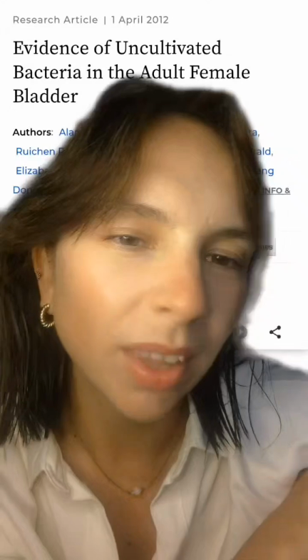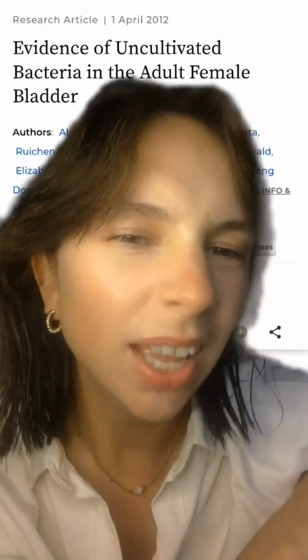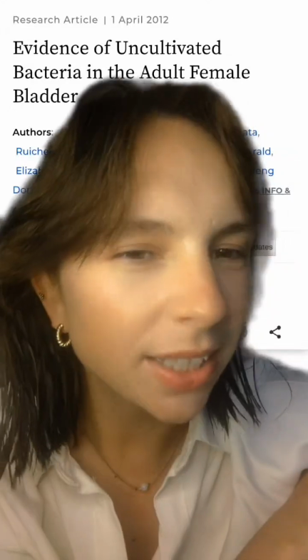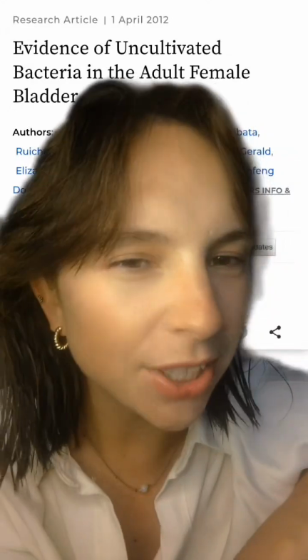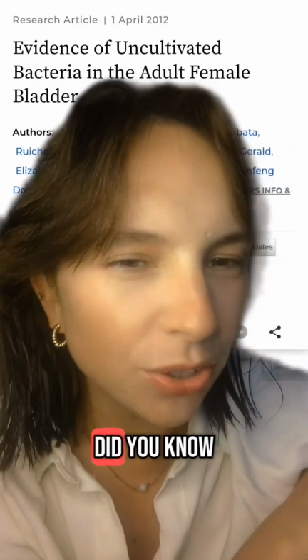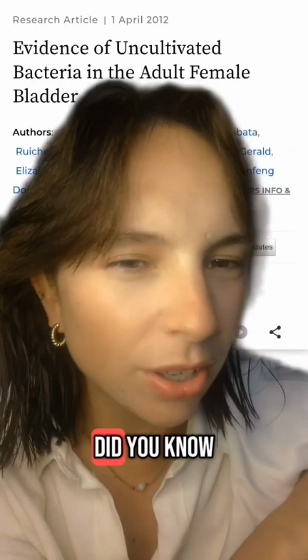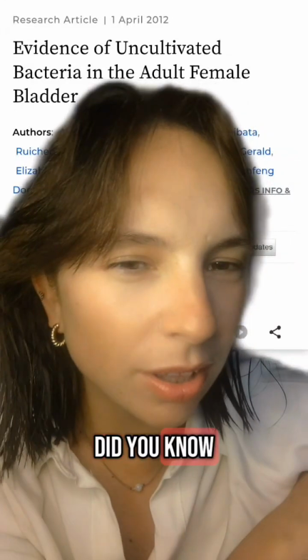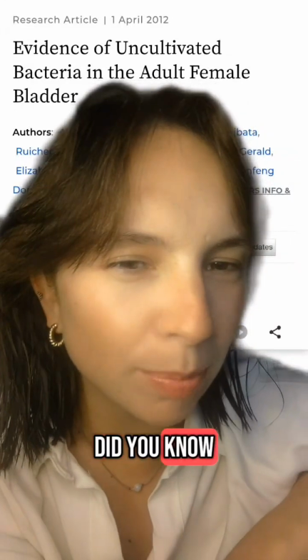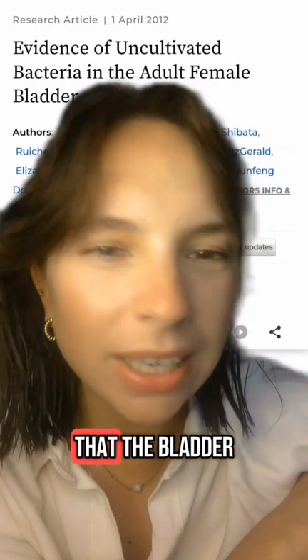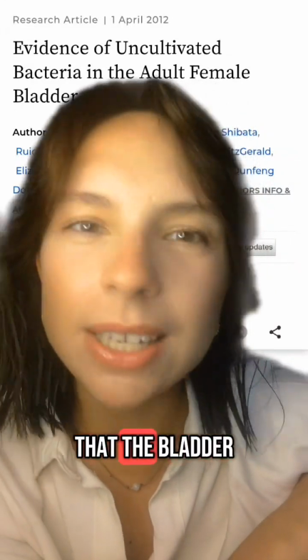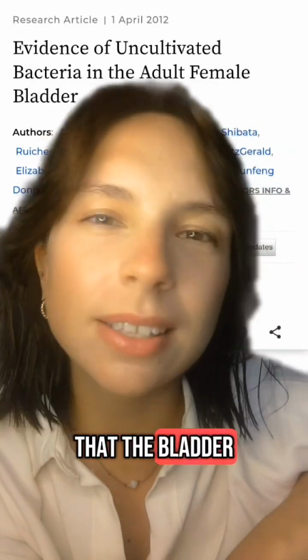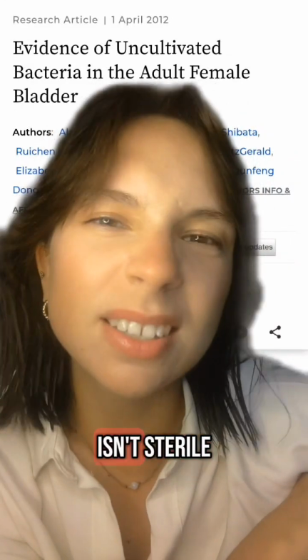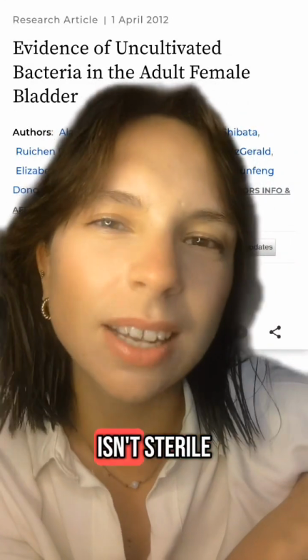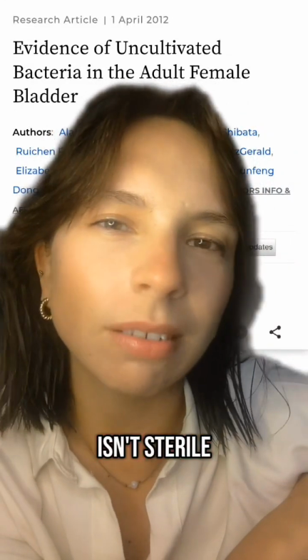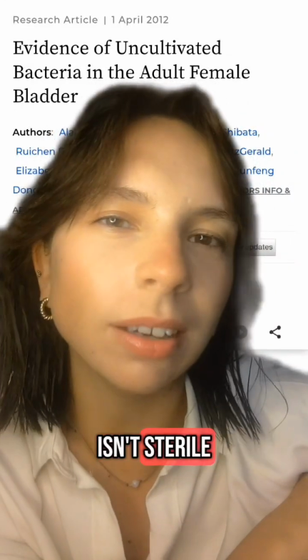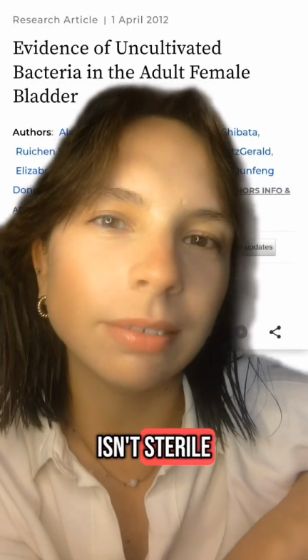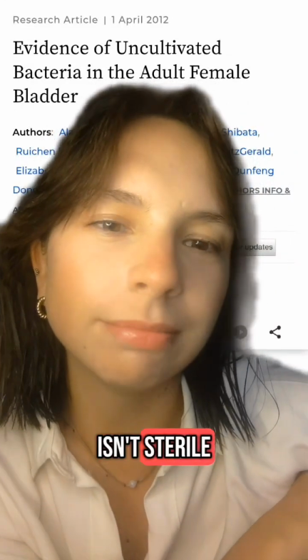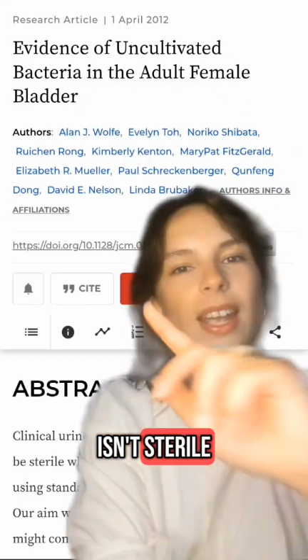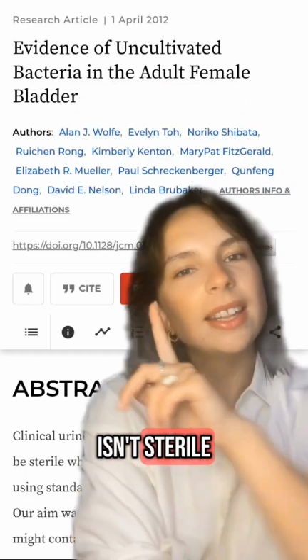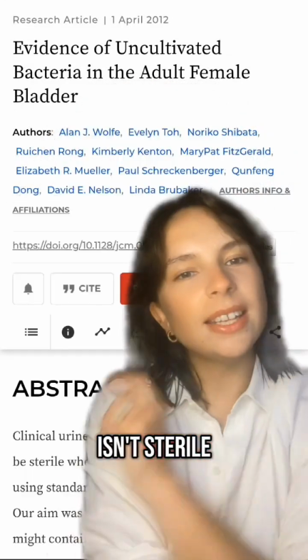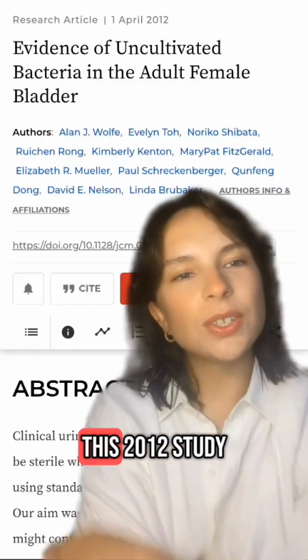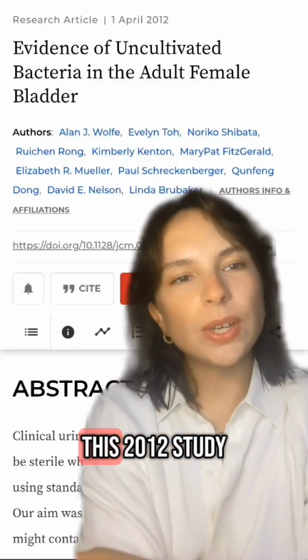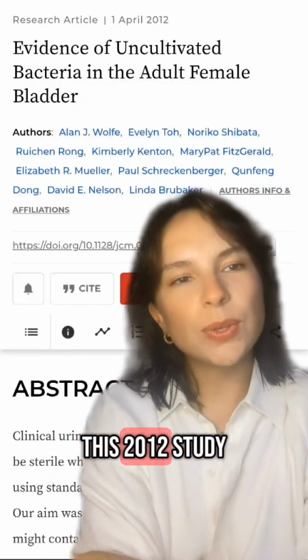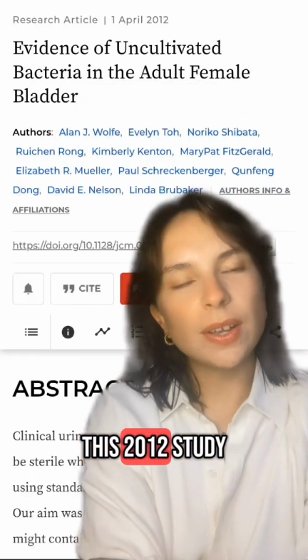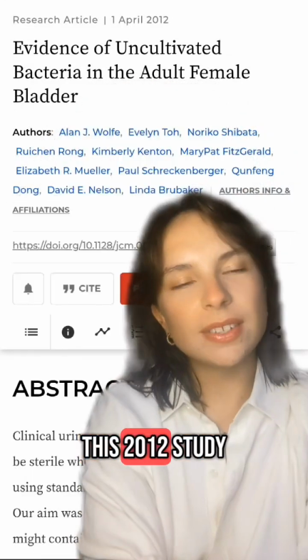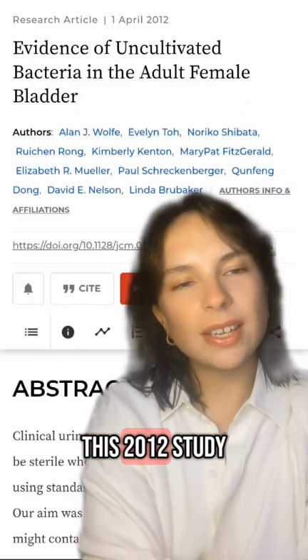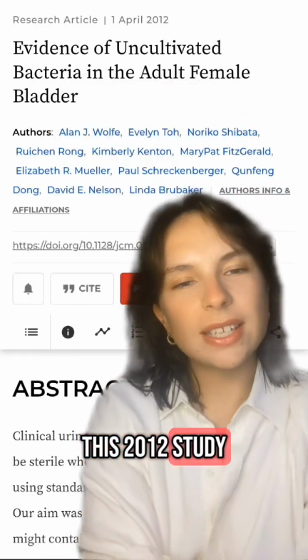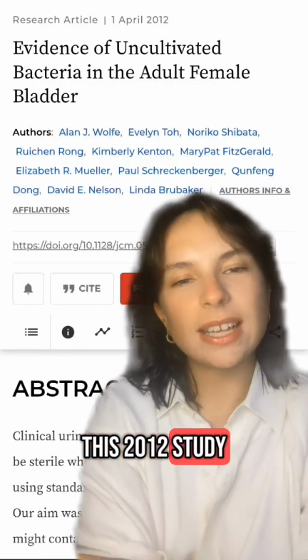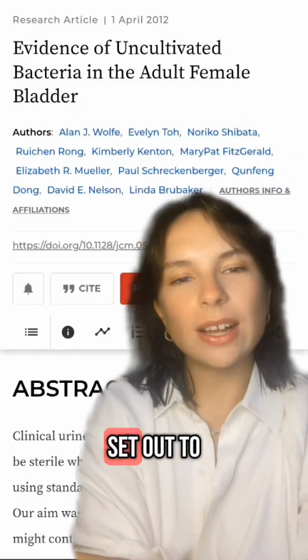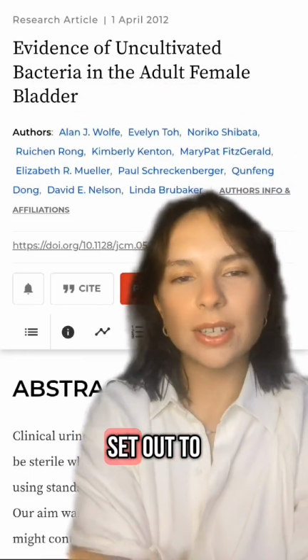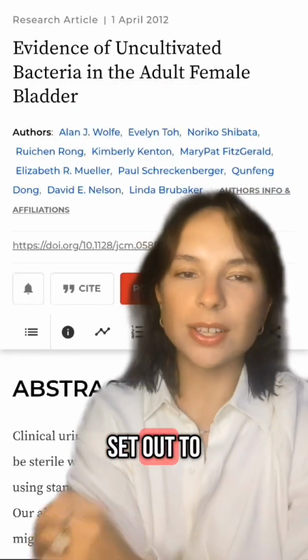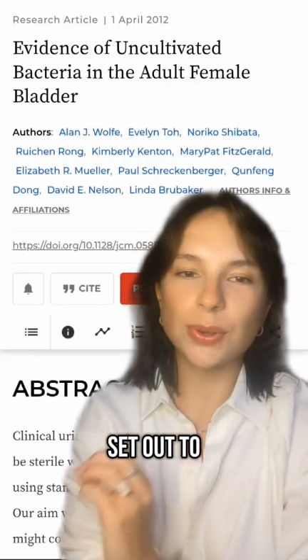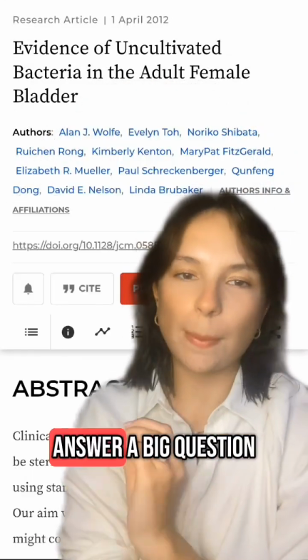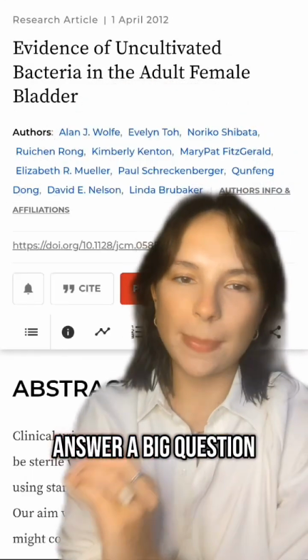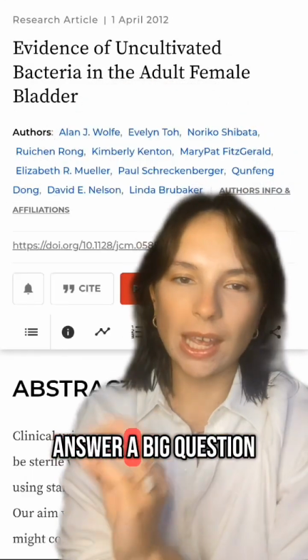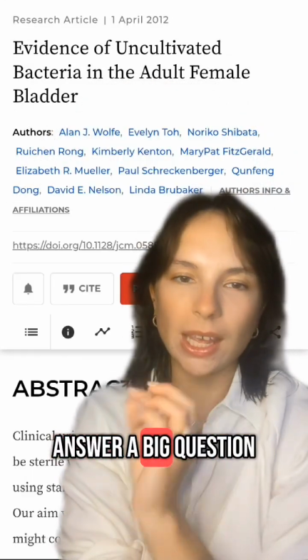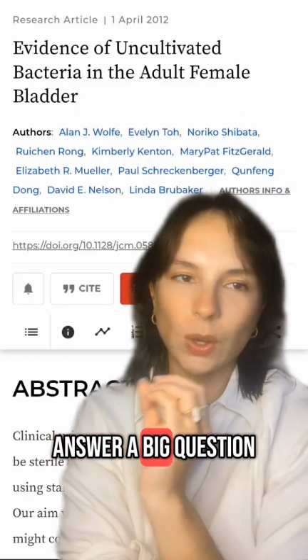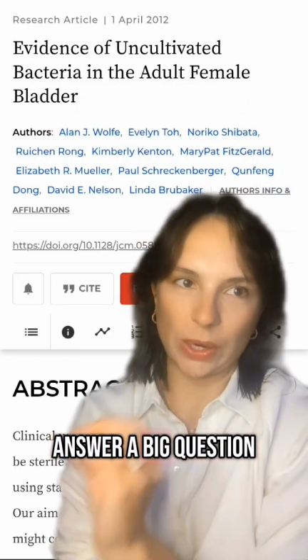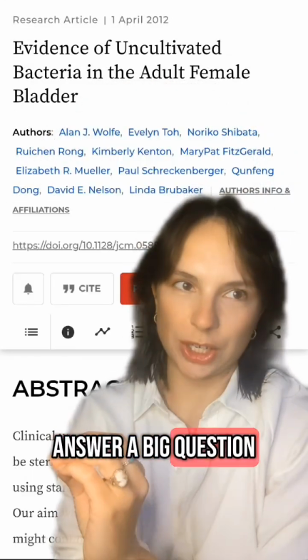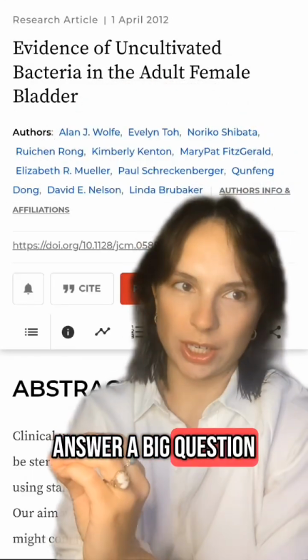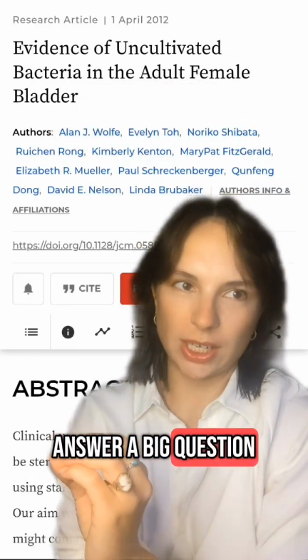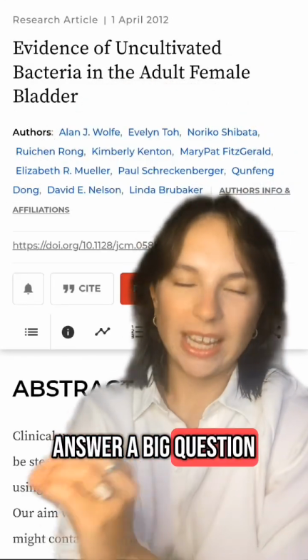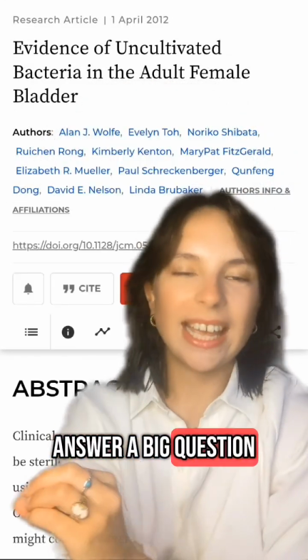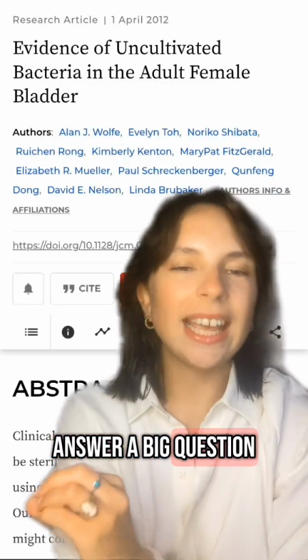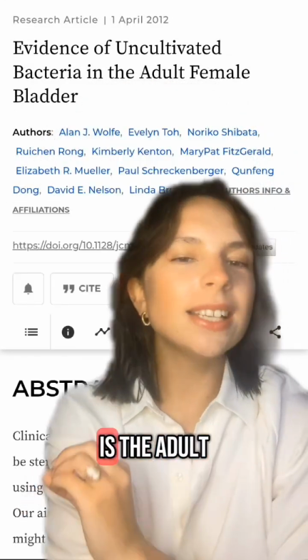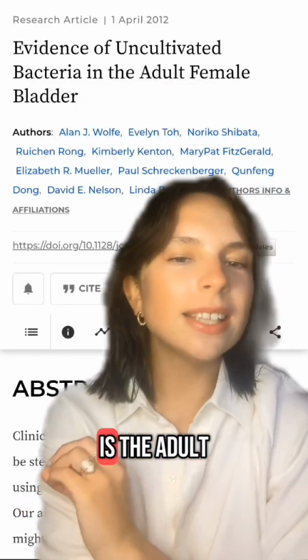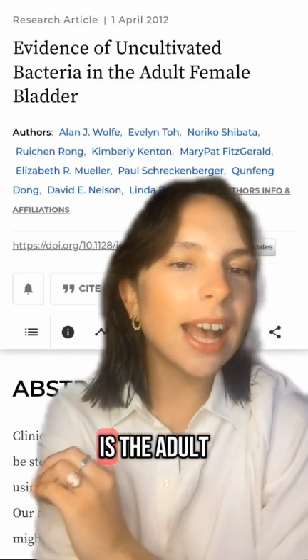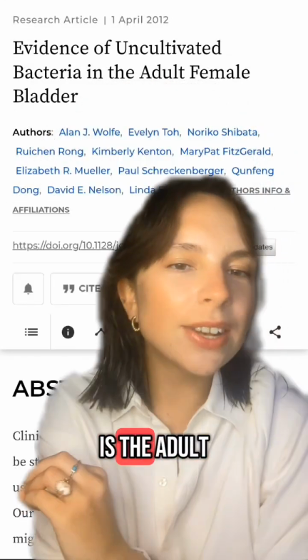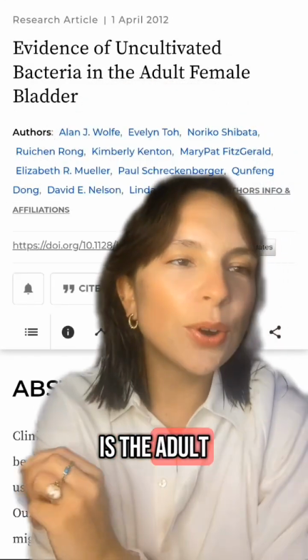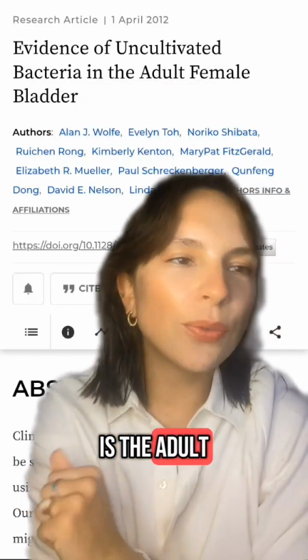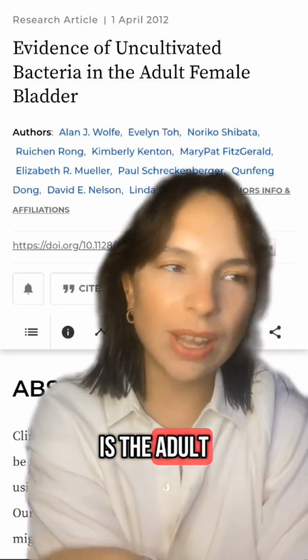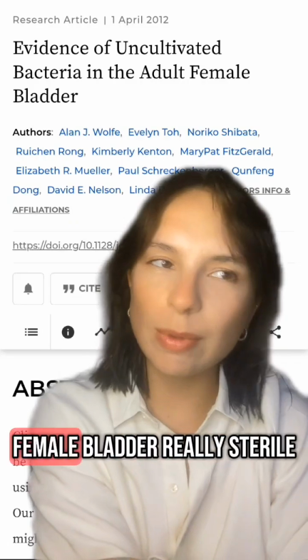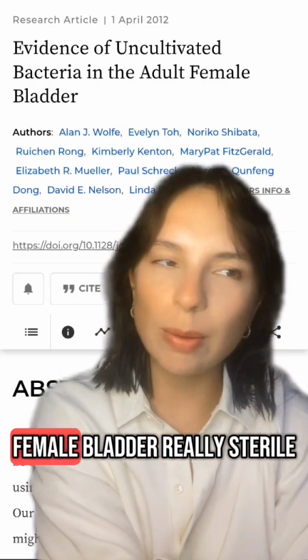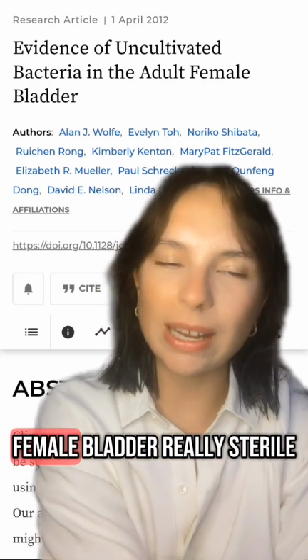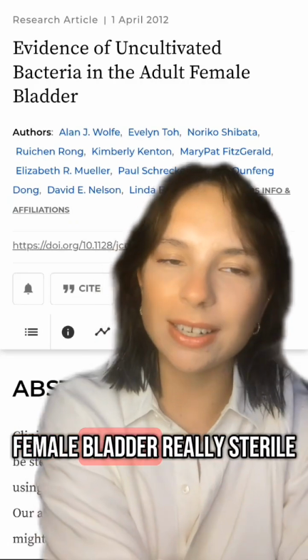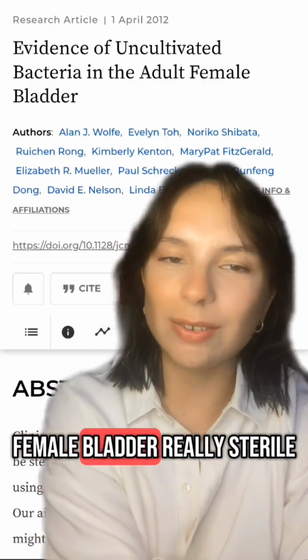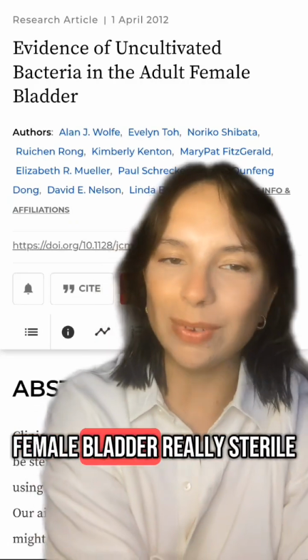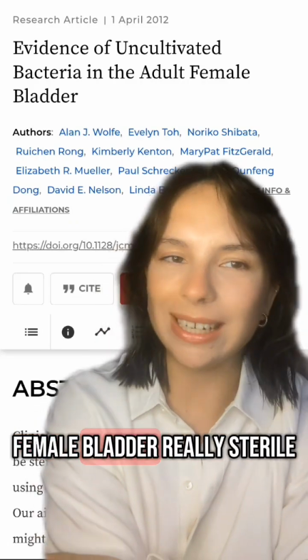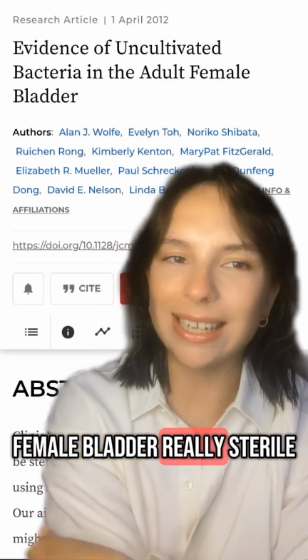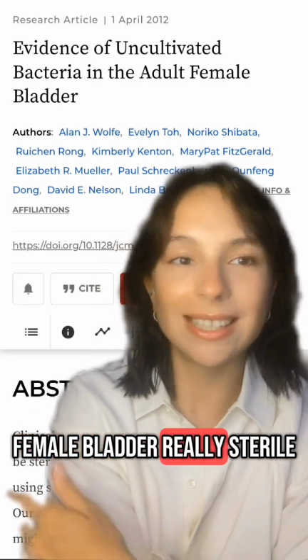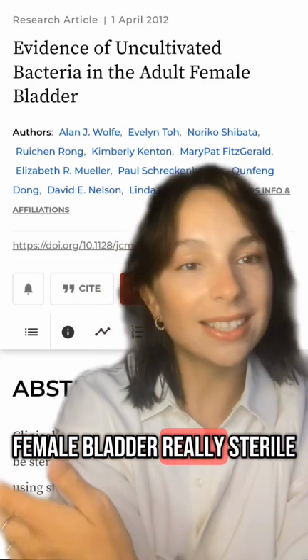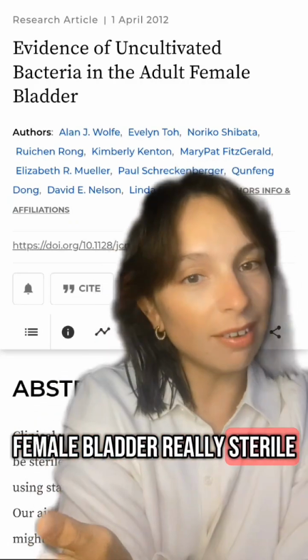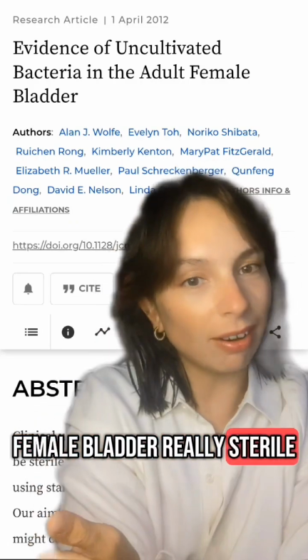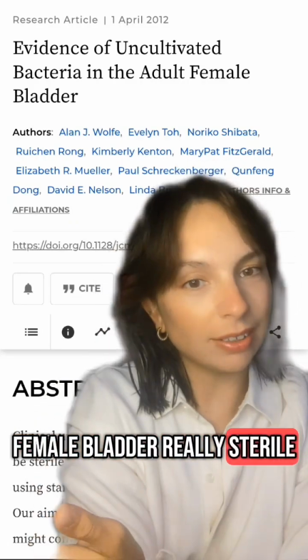Did you know that the bladder isn't sterile? This 2012 study set out to answer a big question: is the adult female bladder really sterile?